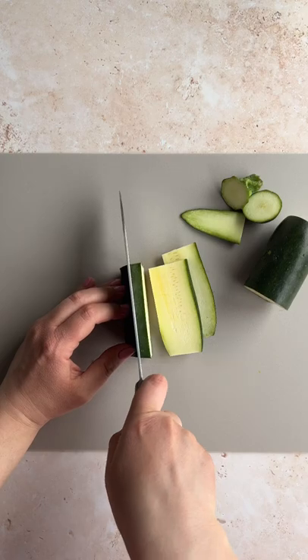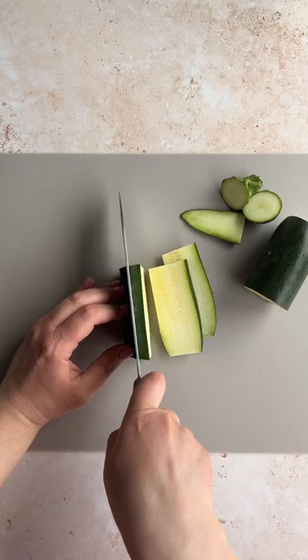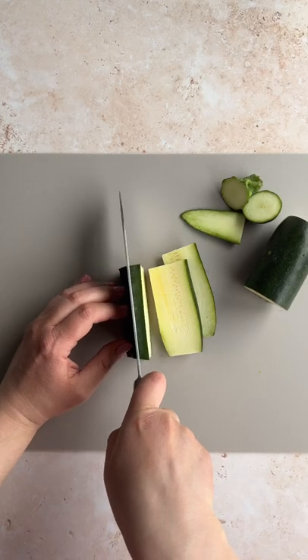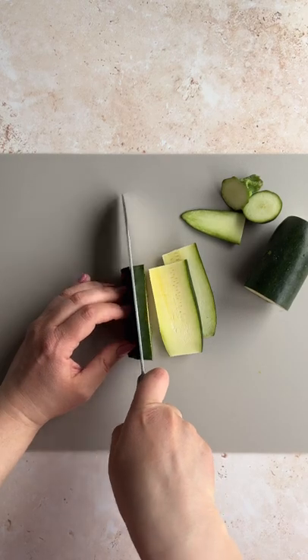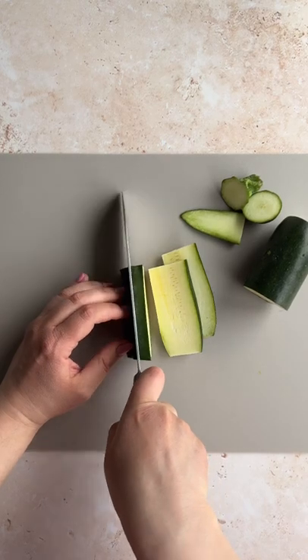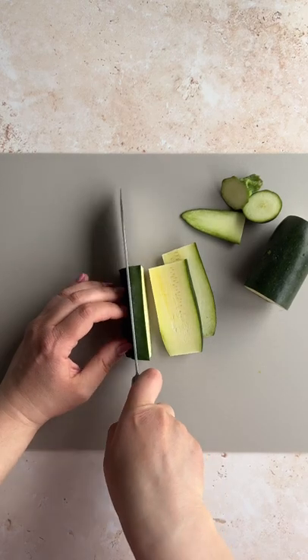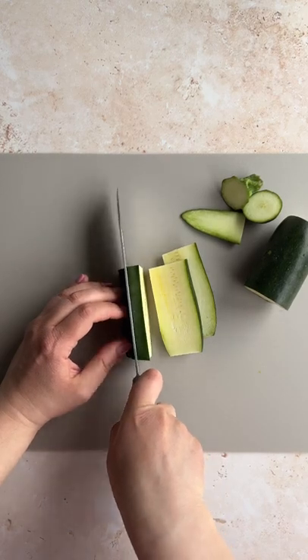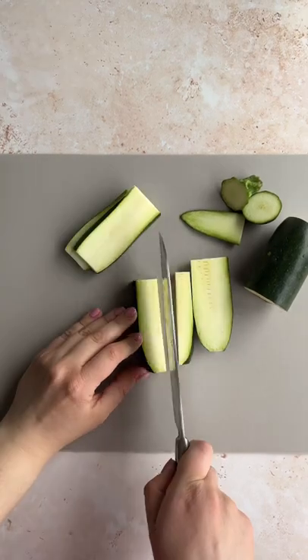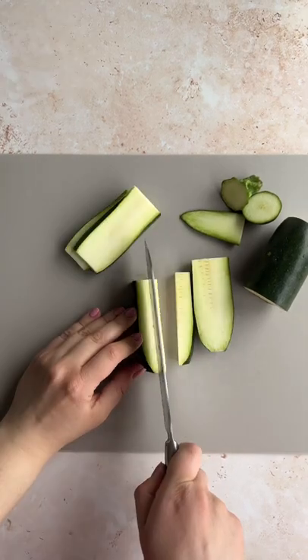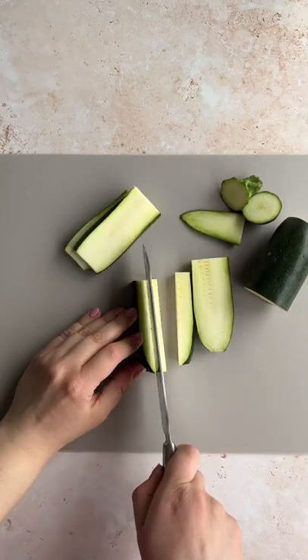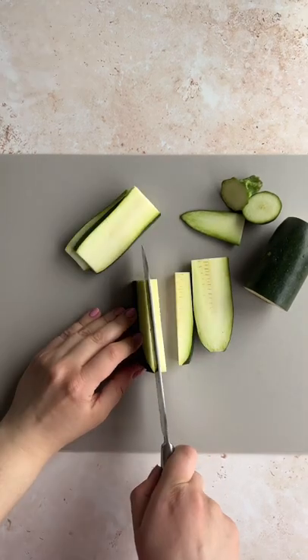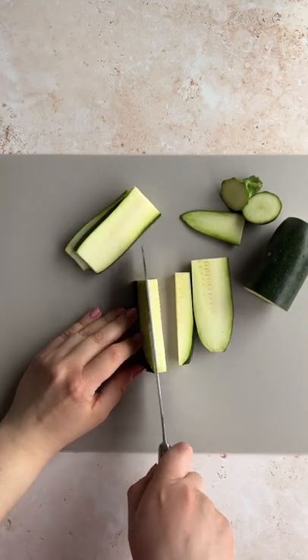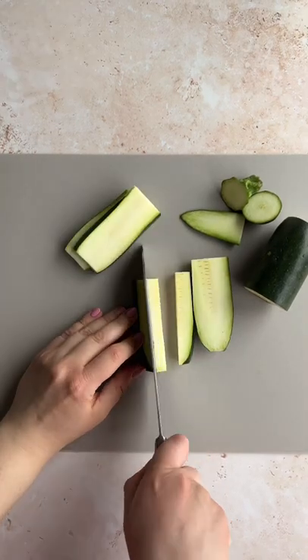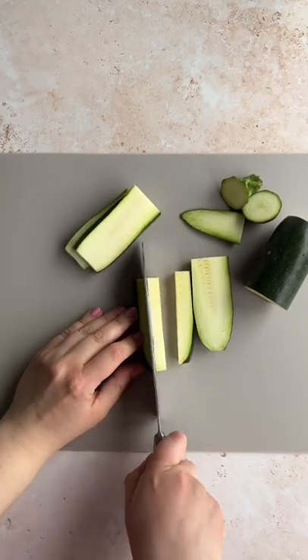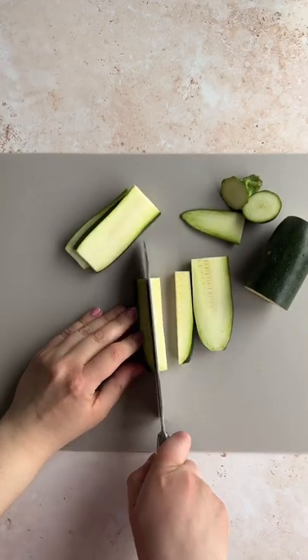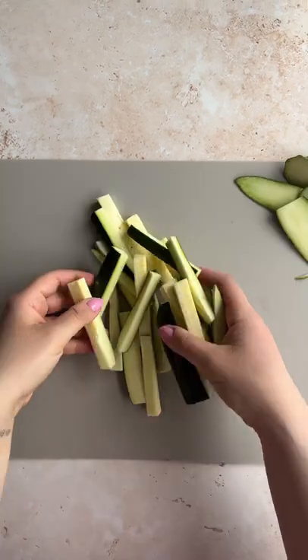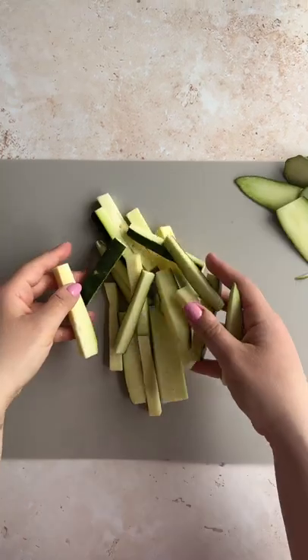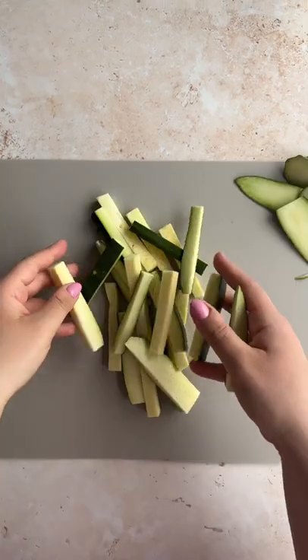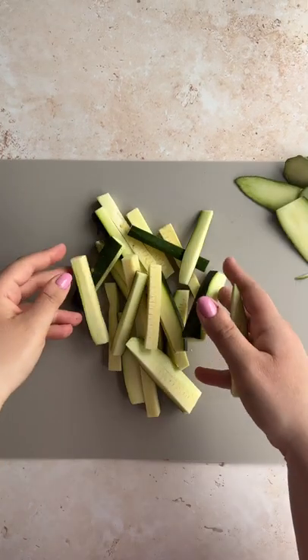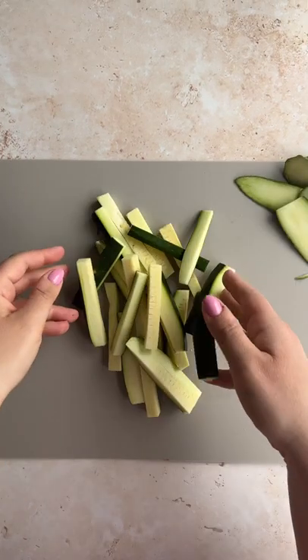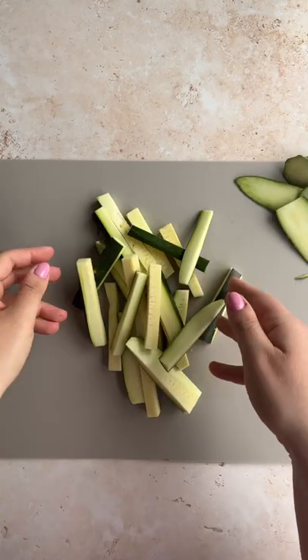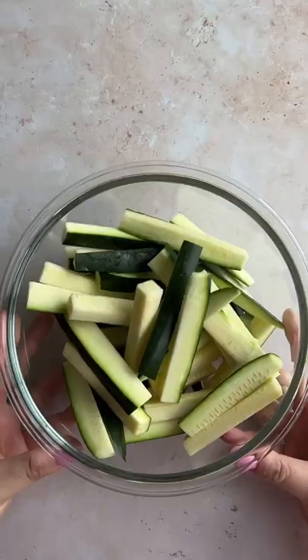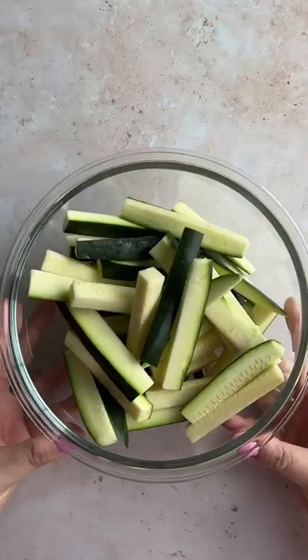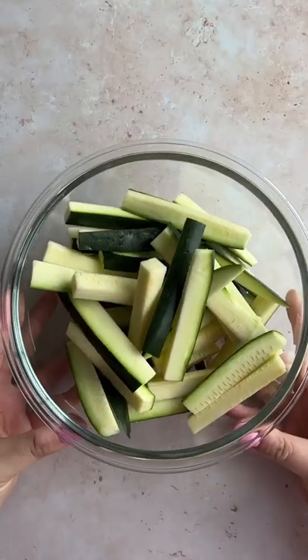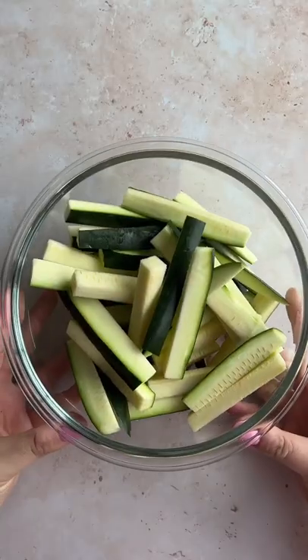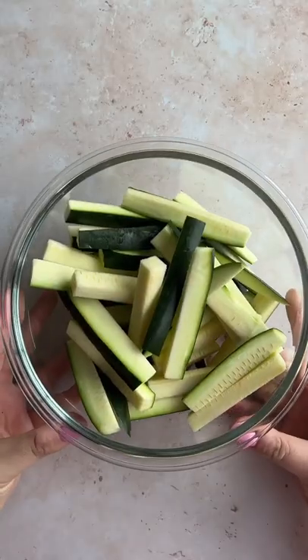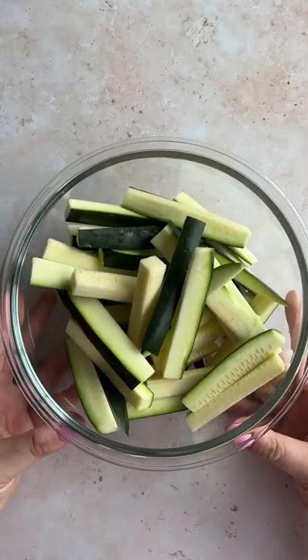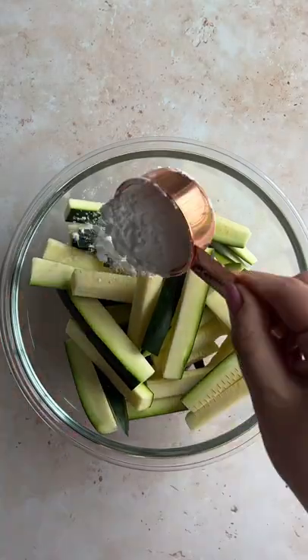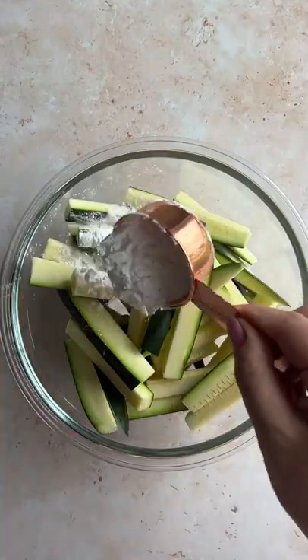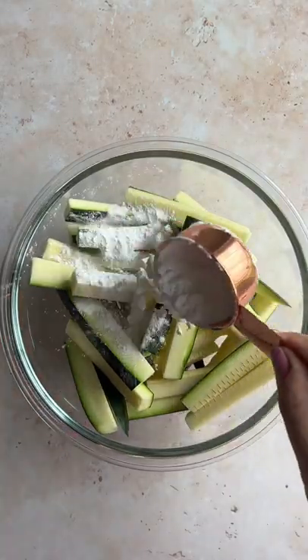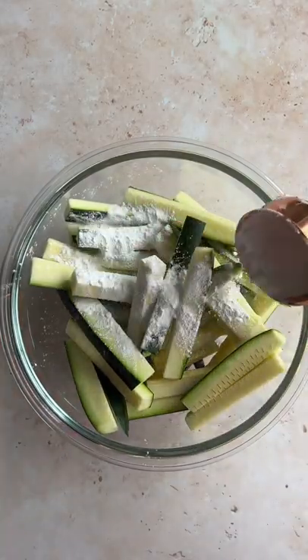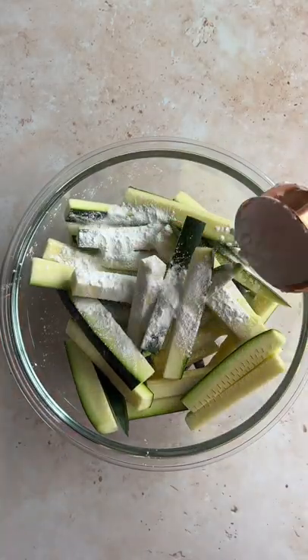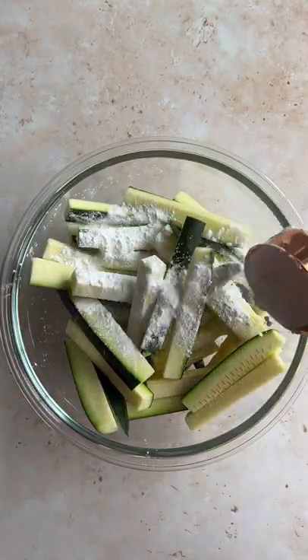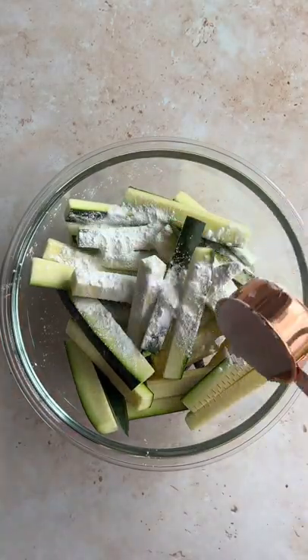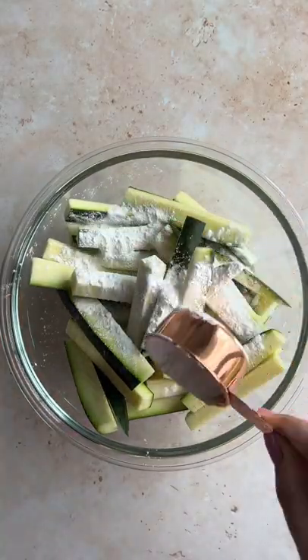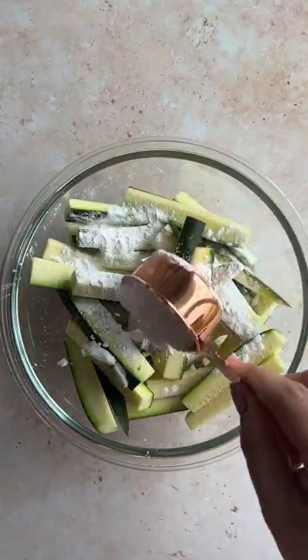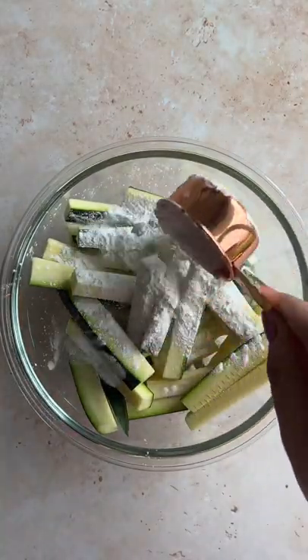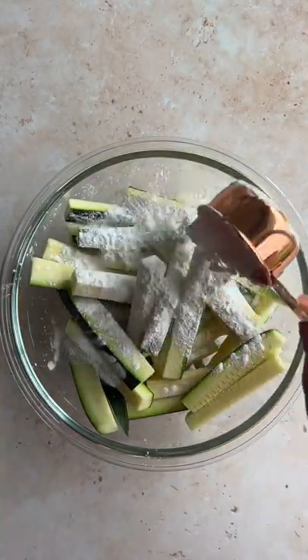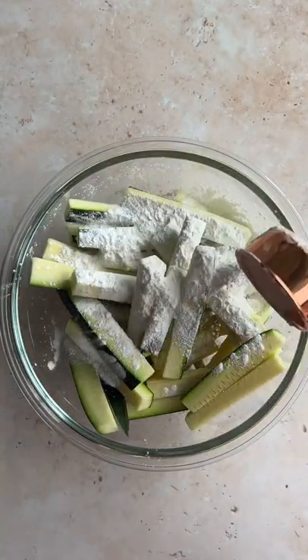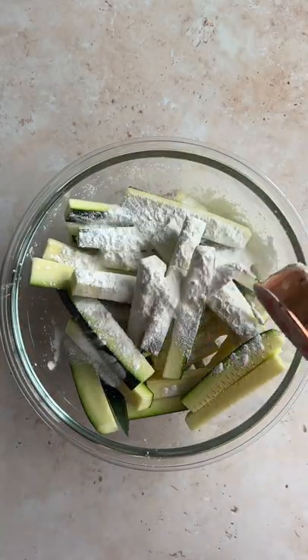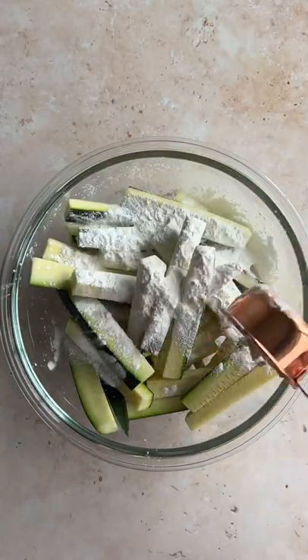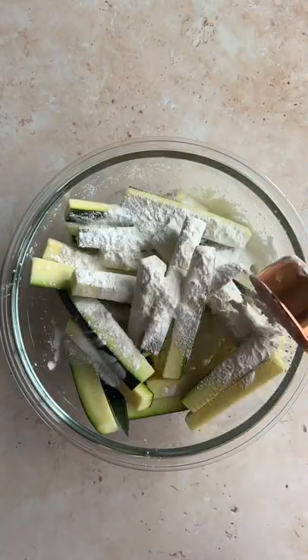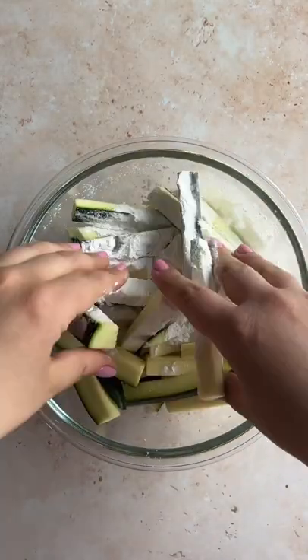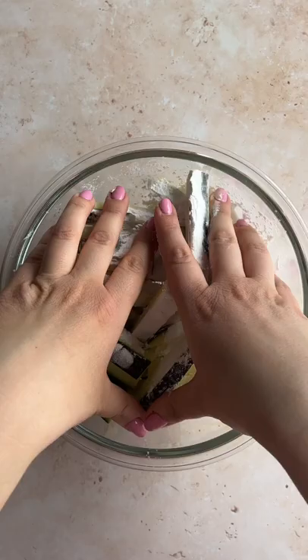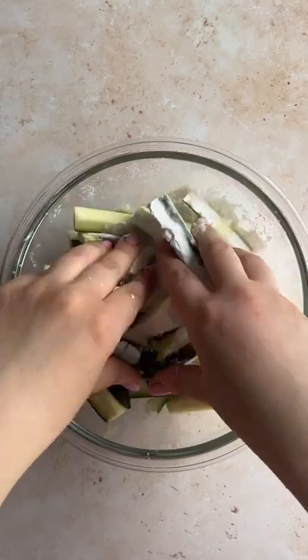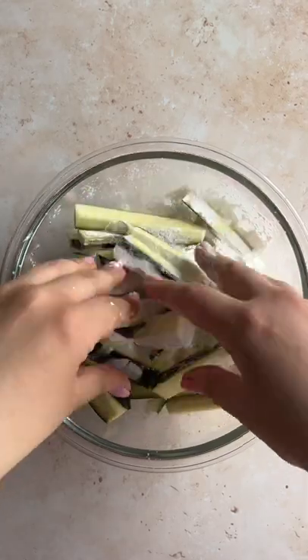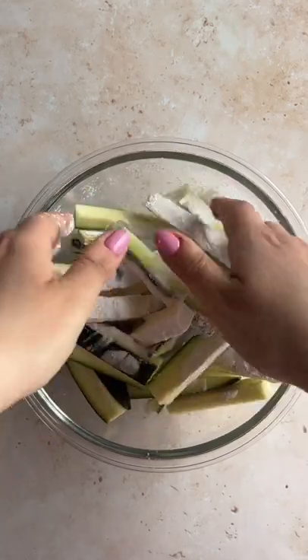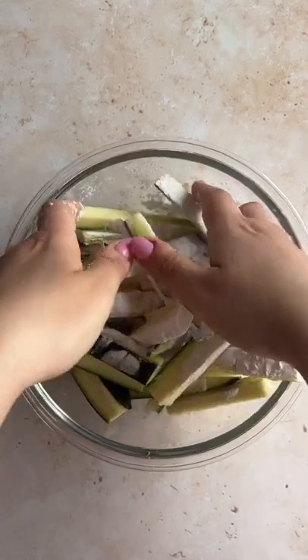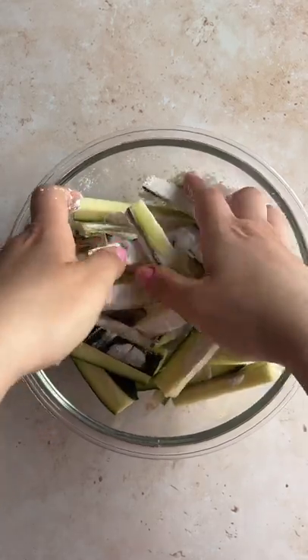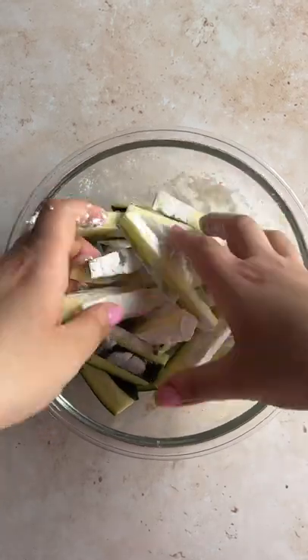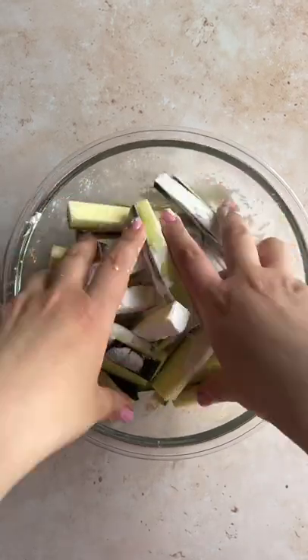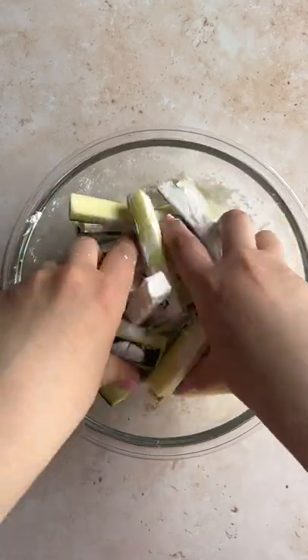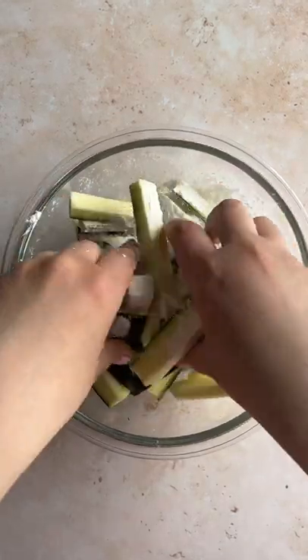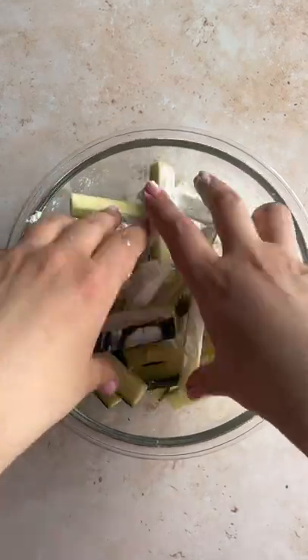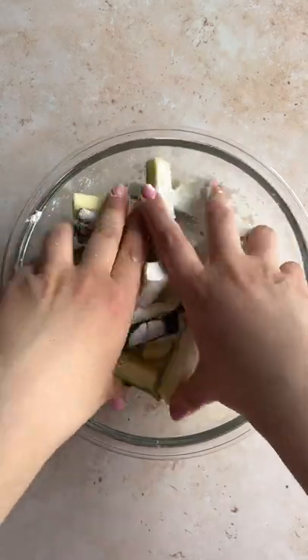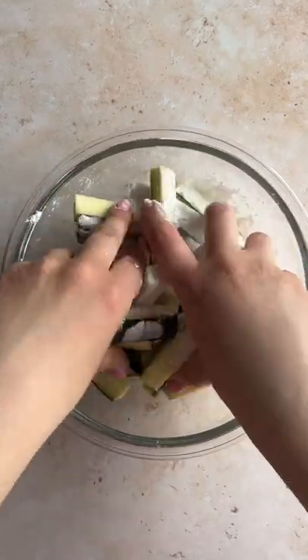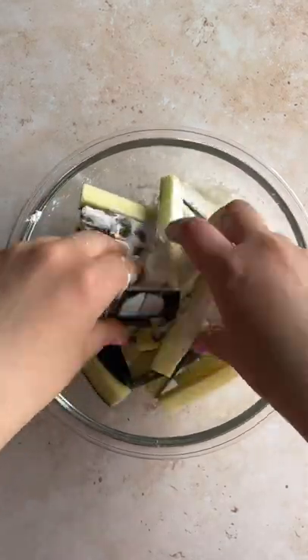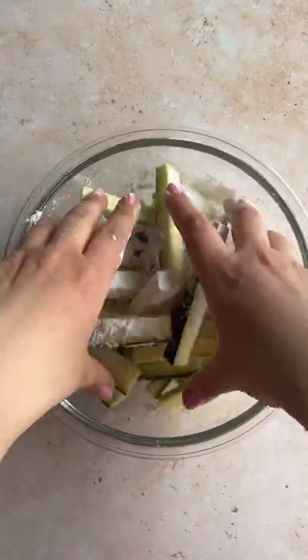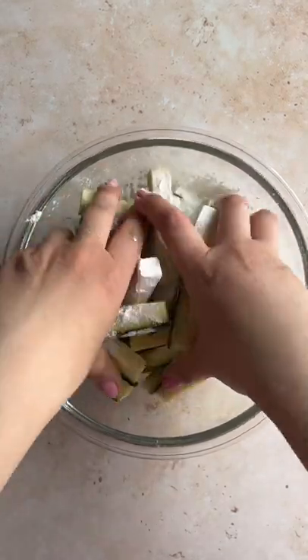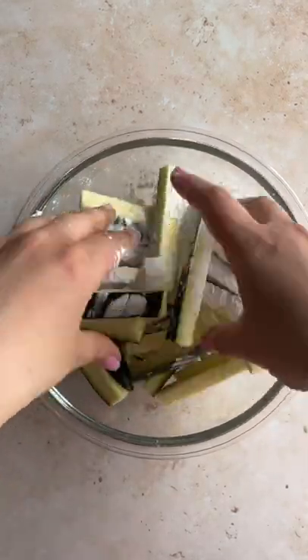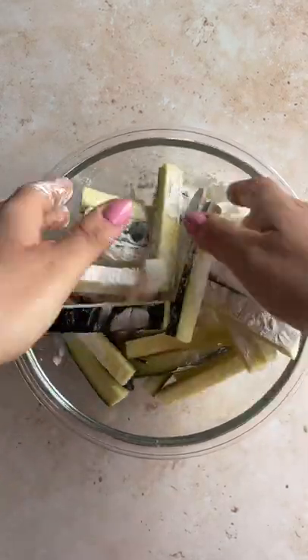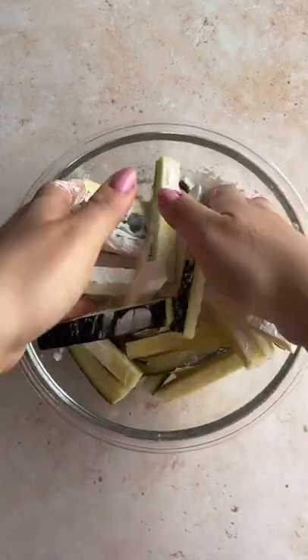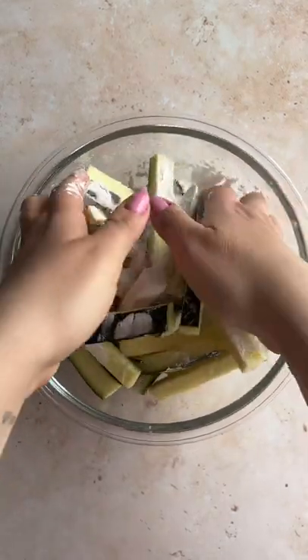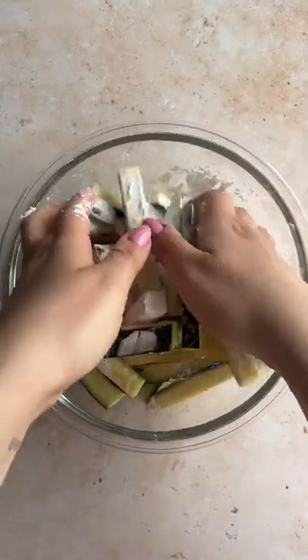Then we're going to toss the zucchini fries into a bowl, top them with tapioca flour, and really get in there to coat every single fry.